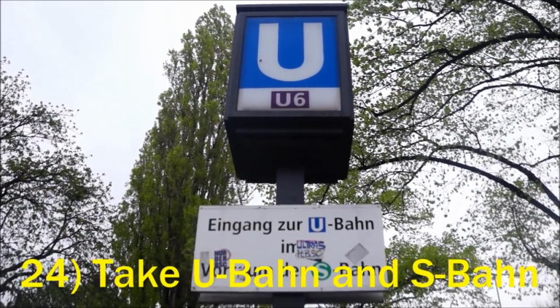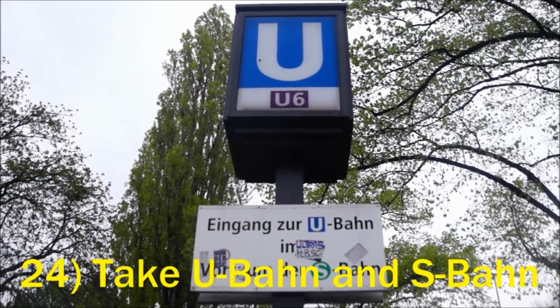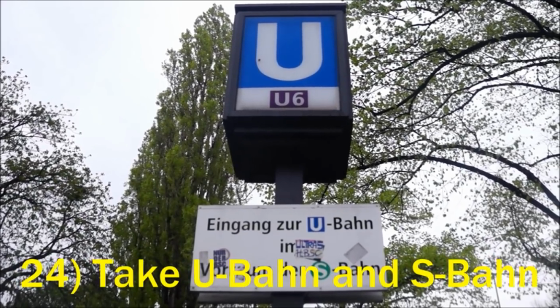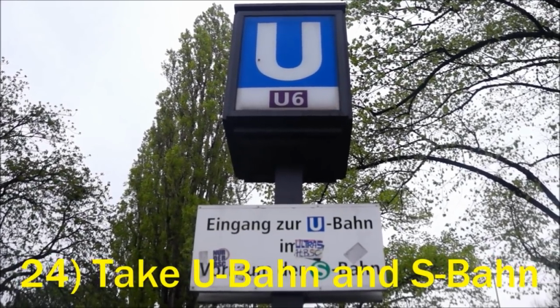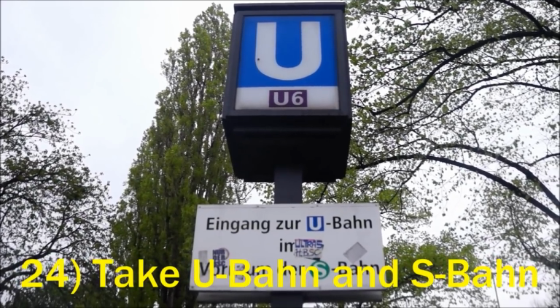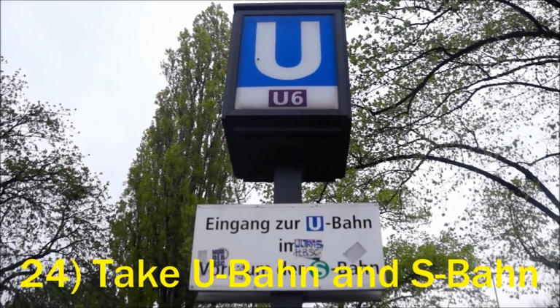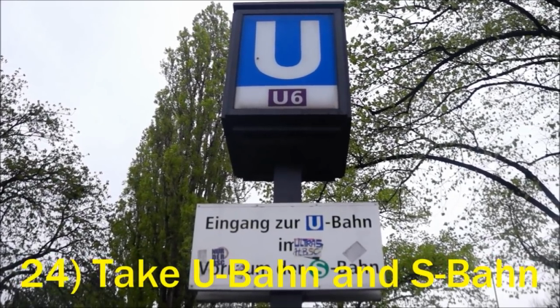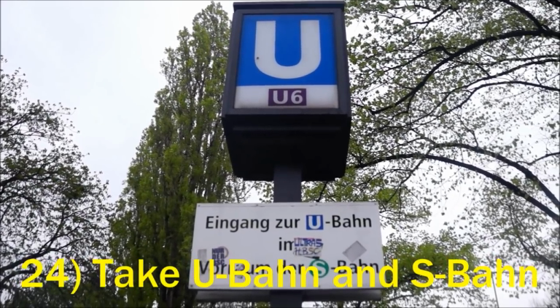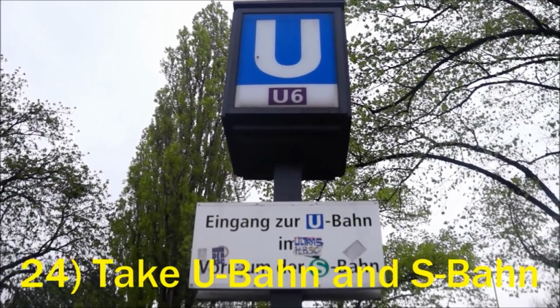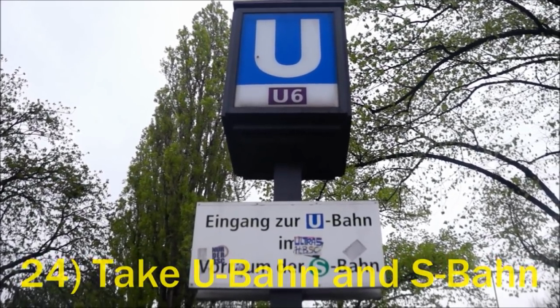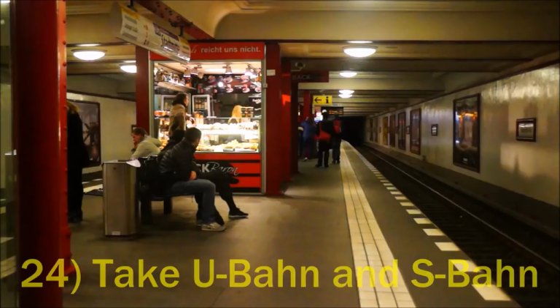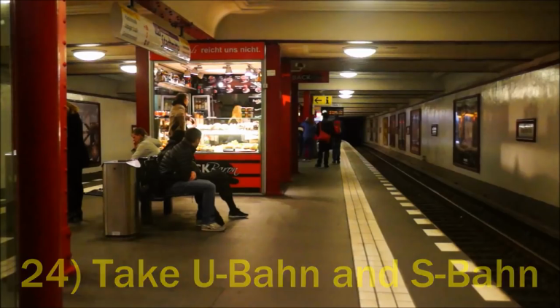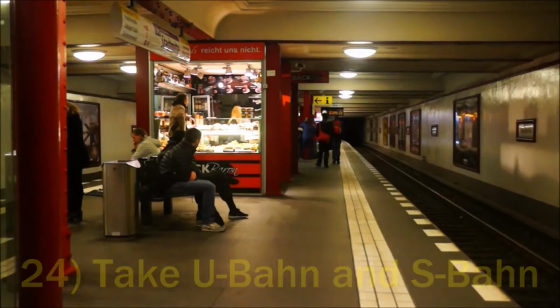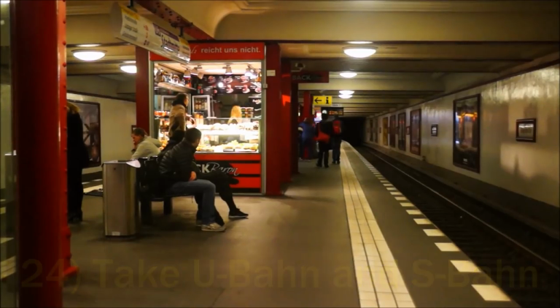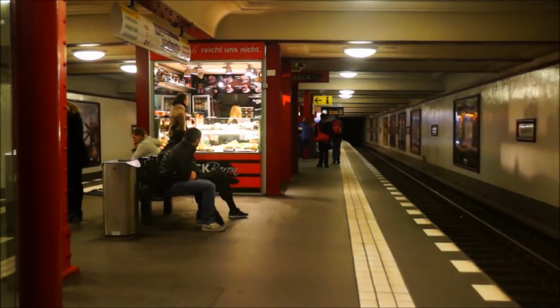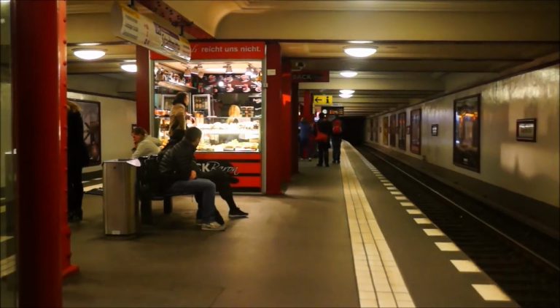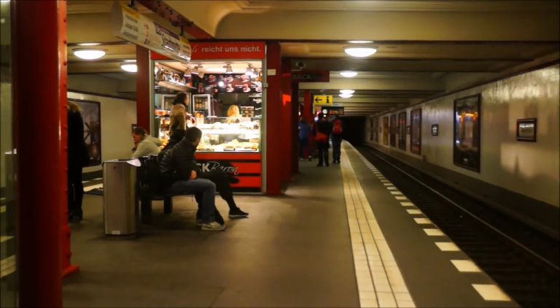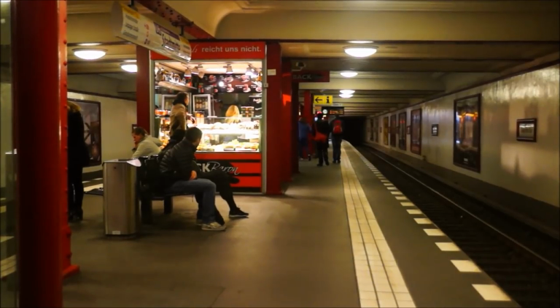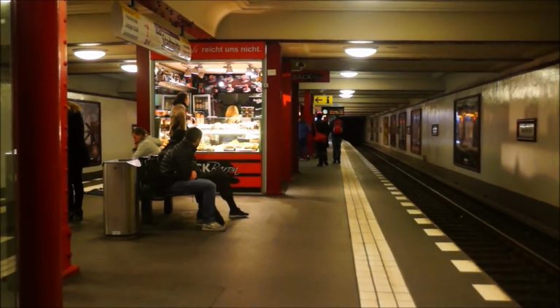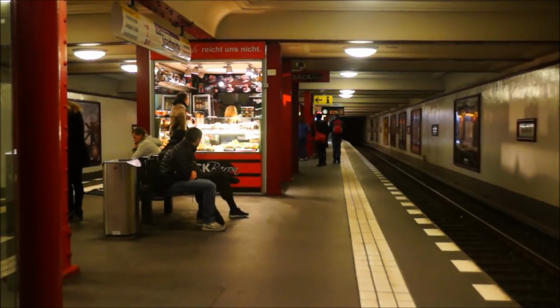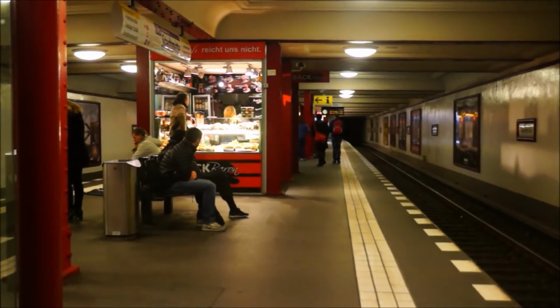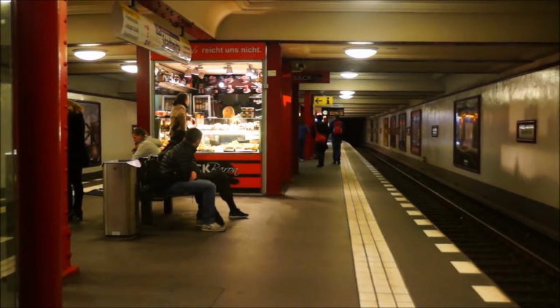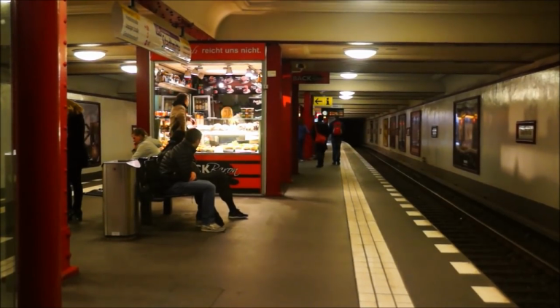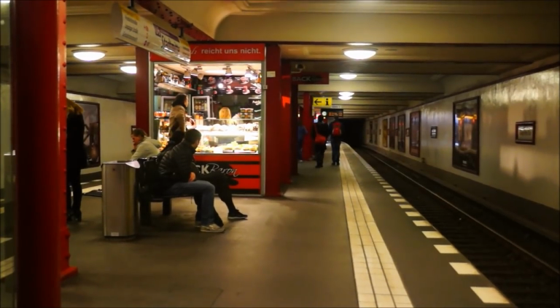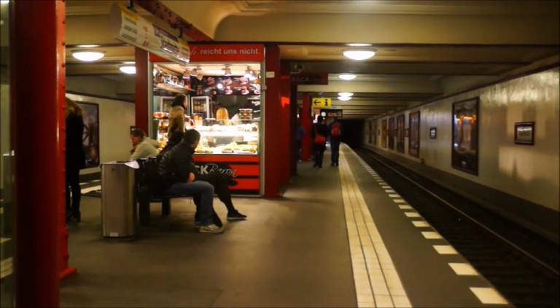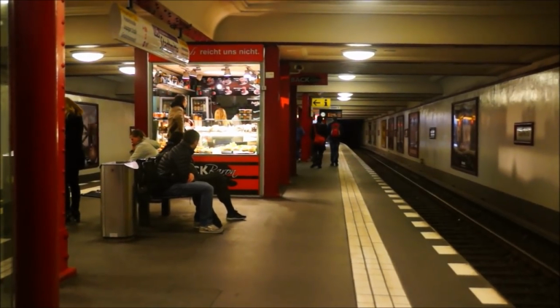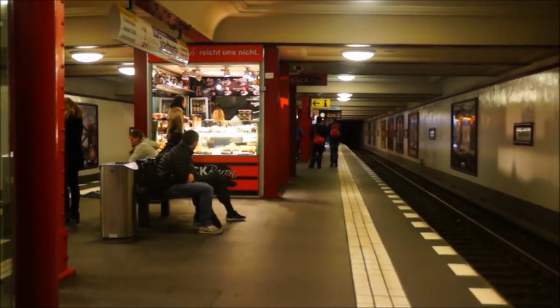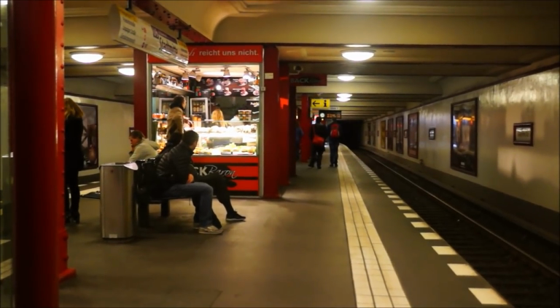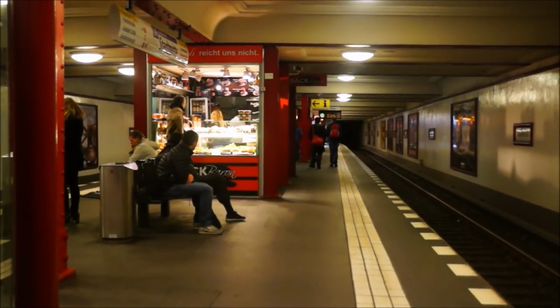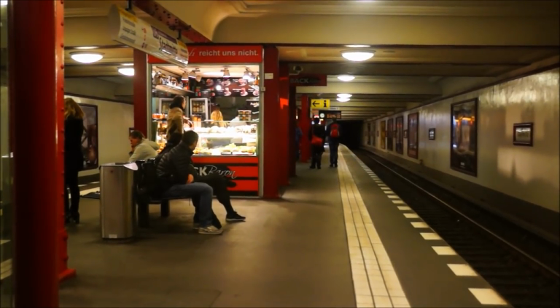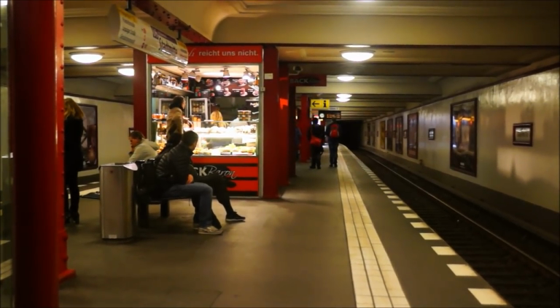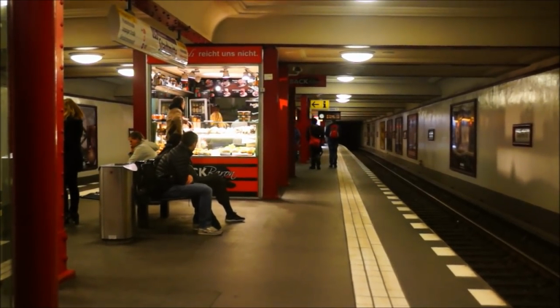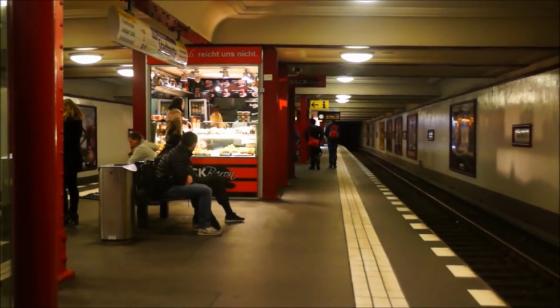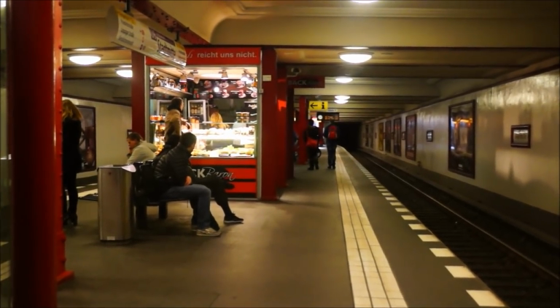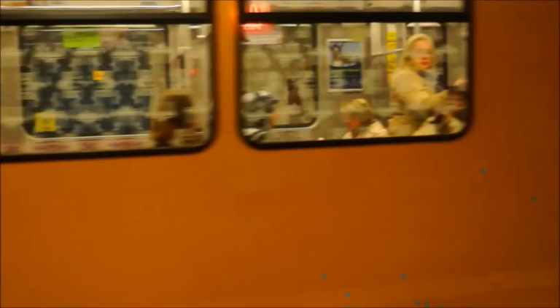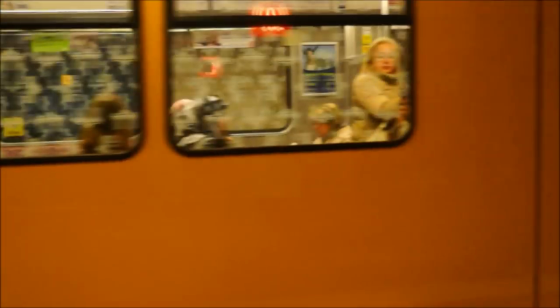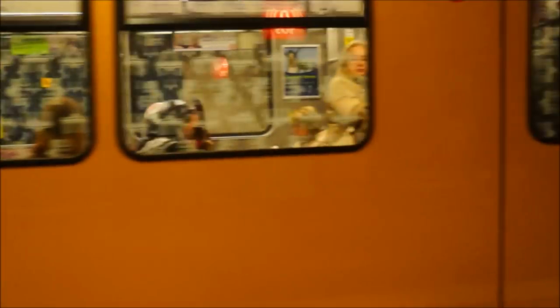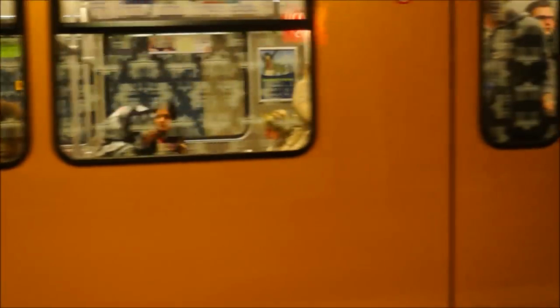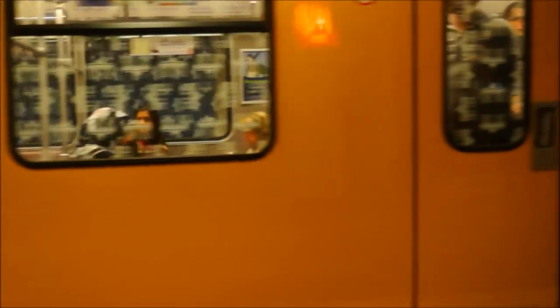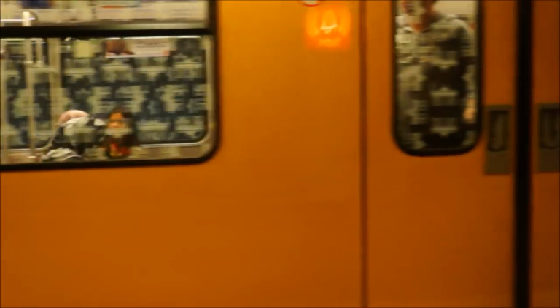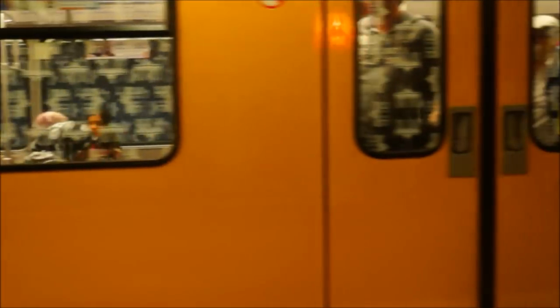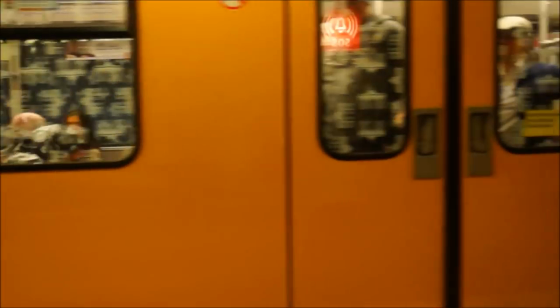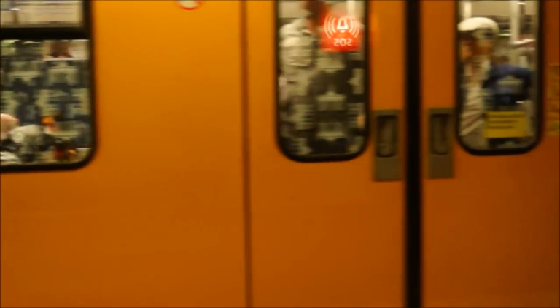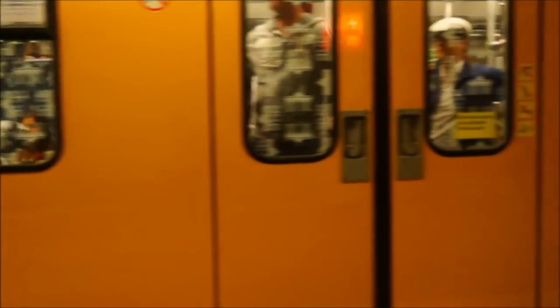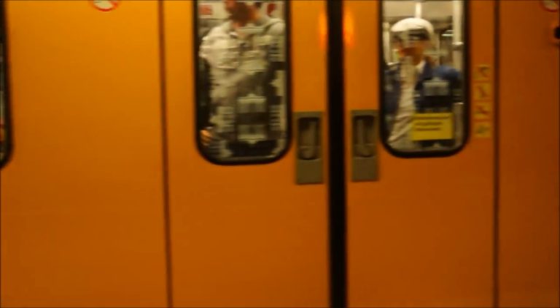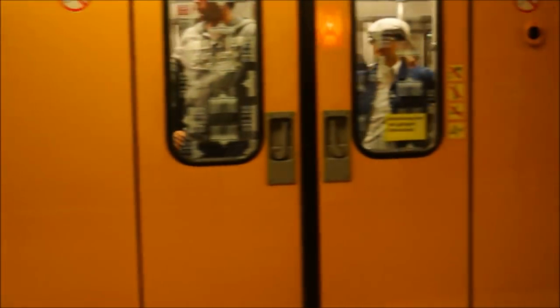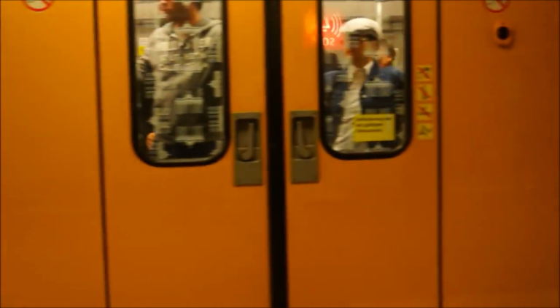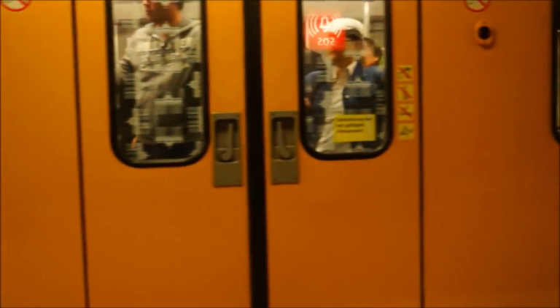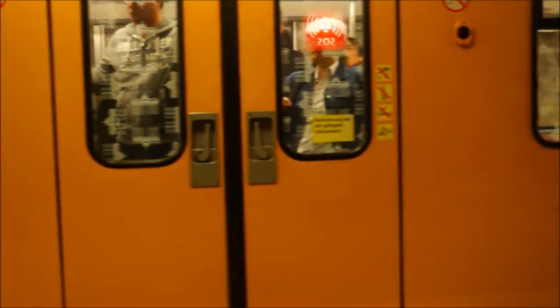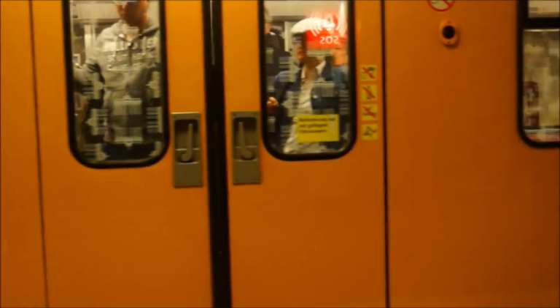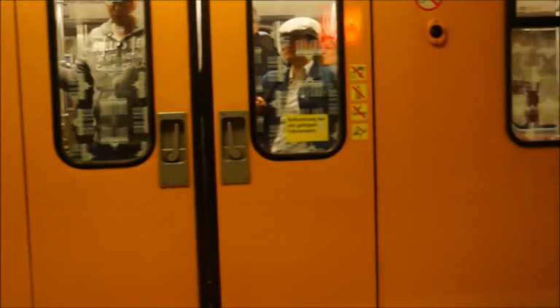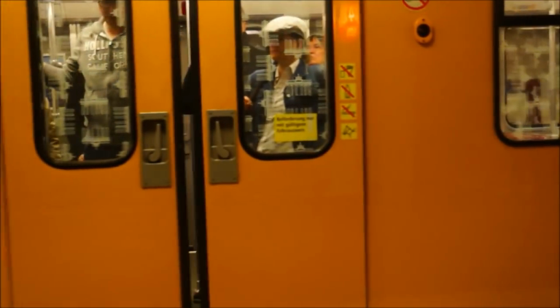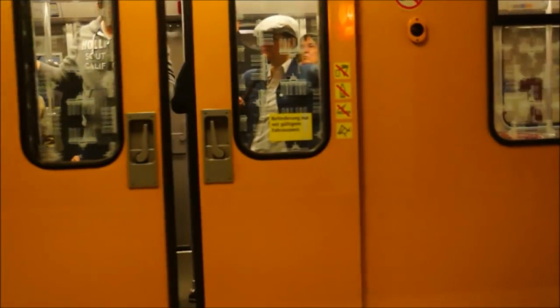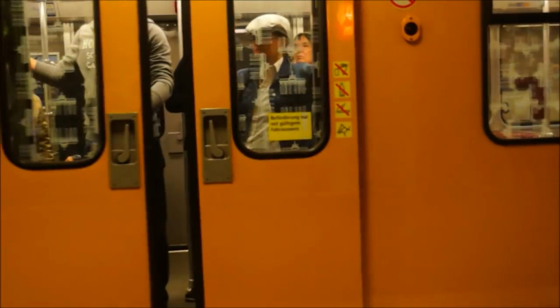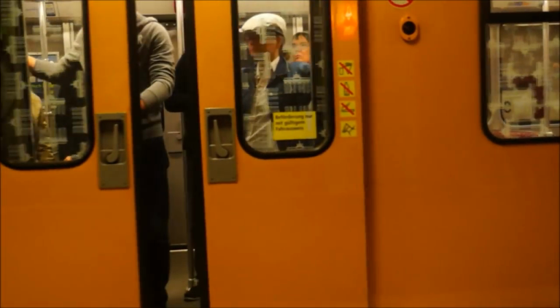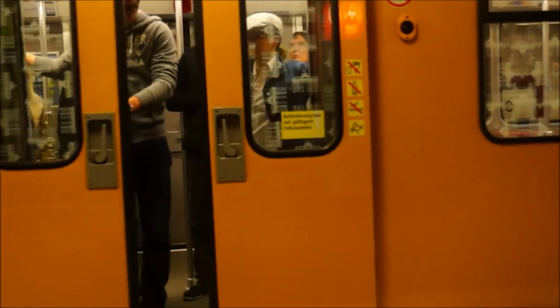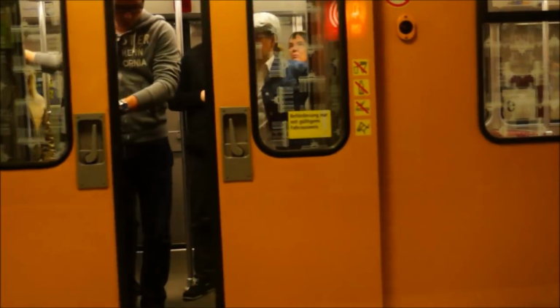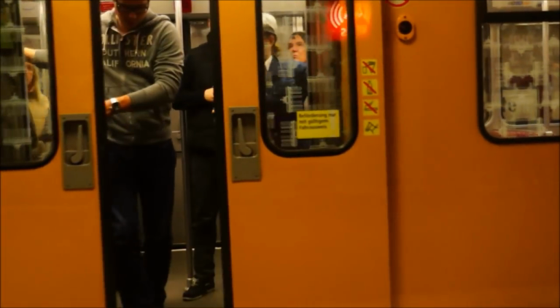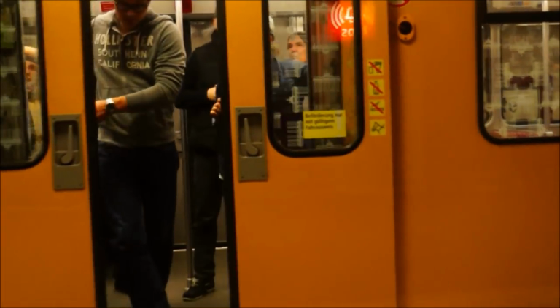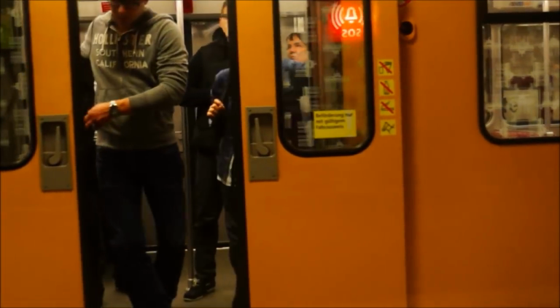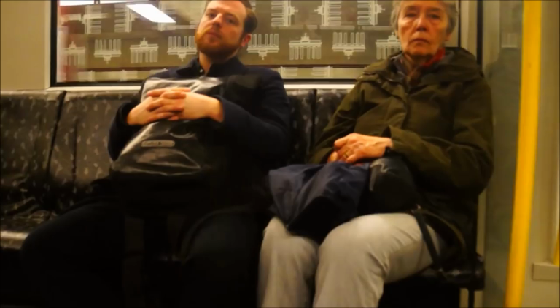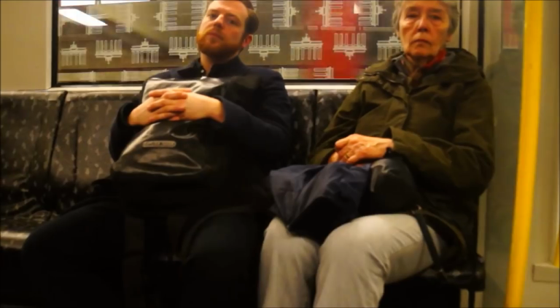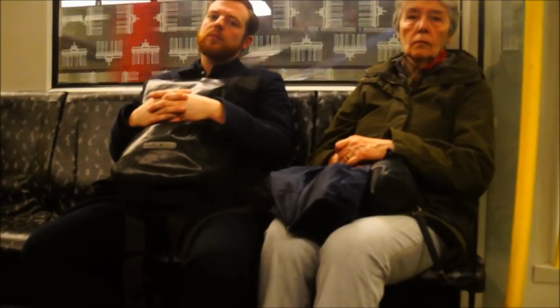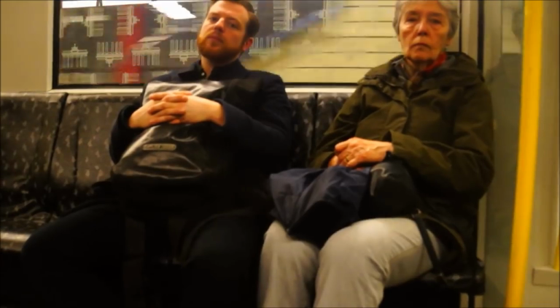It's quite easy to get around Berlin using the U-Bahn and S-Bahn system. You can go almost anywhere, plus it is really affordable.